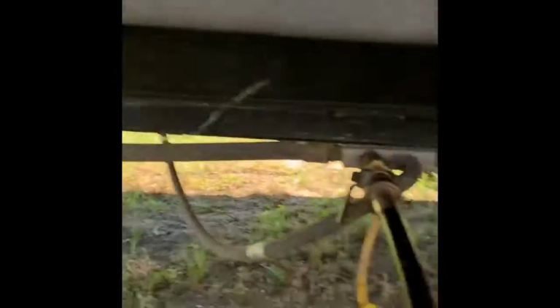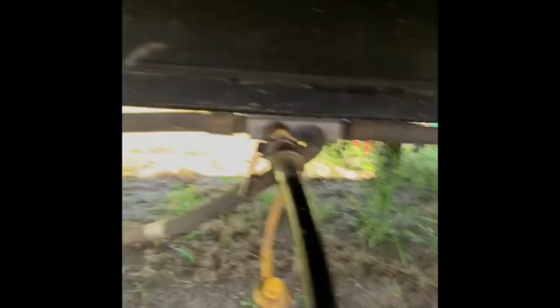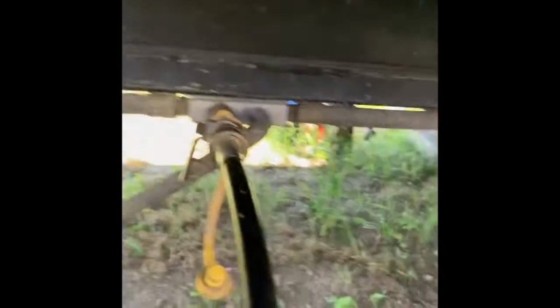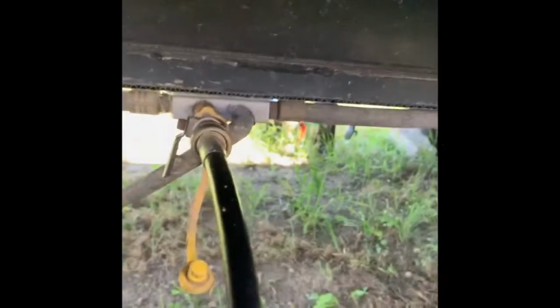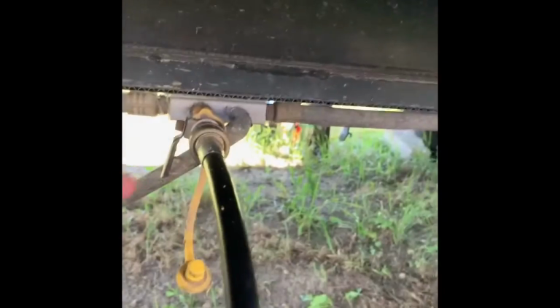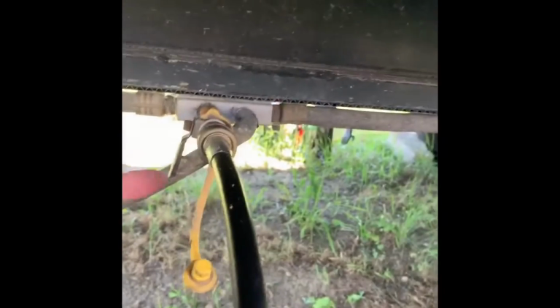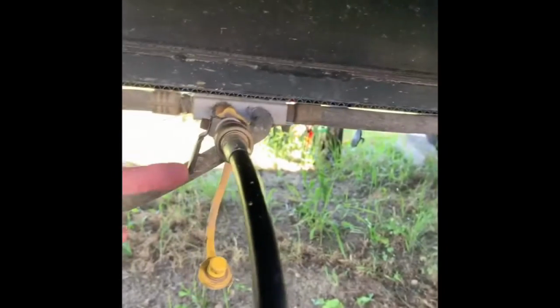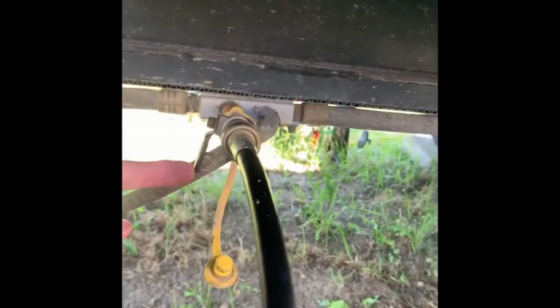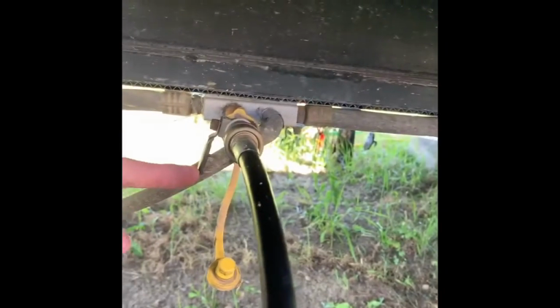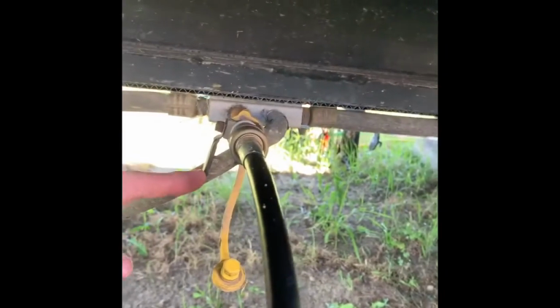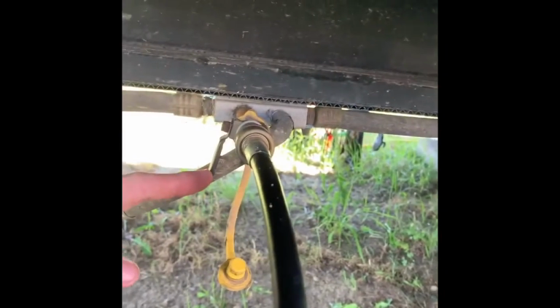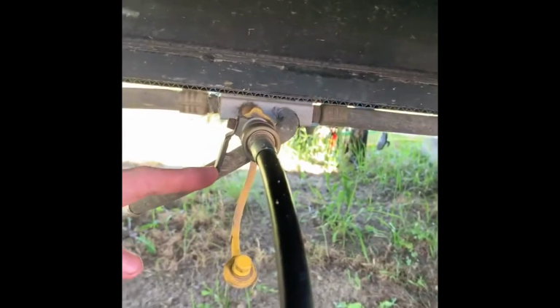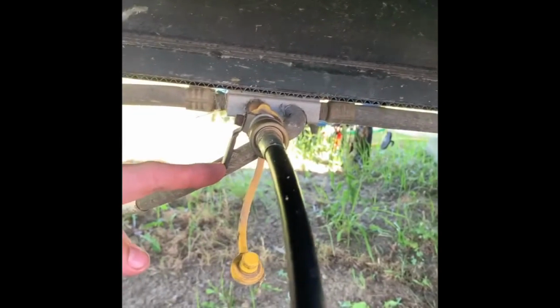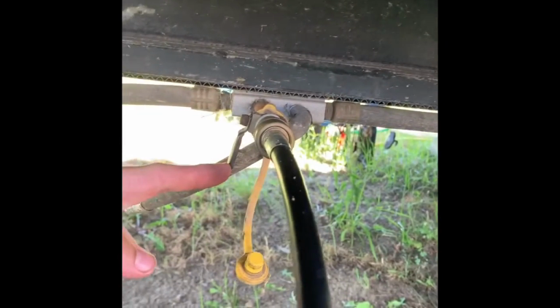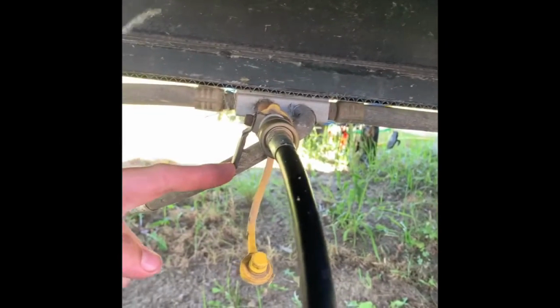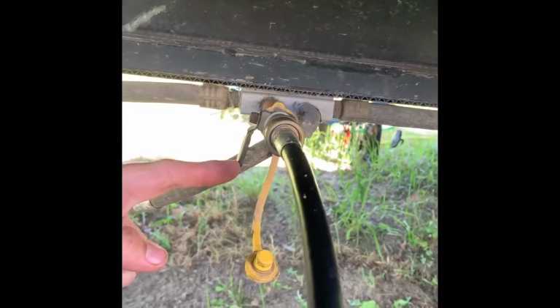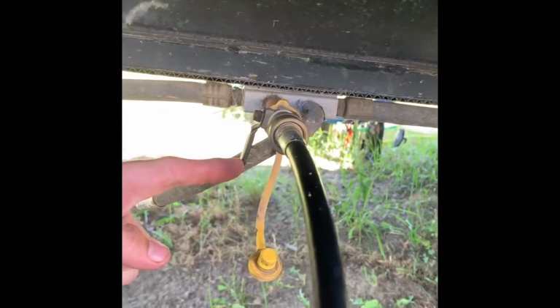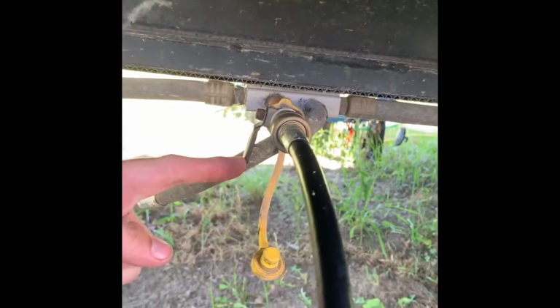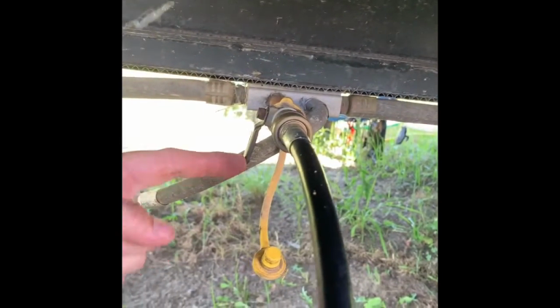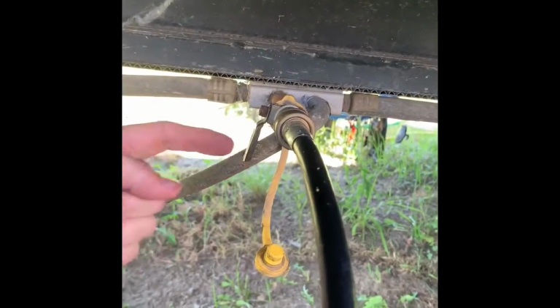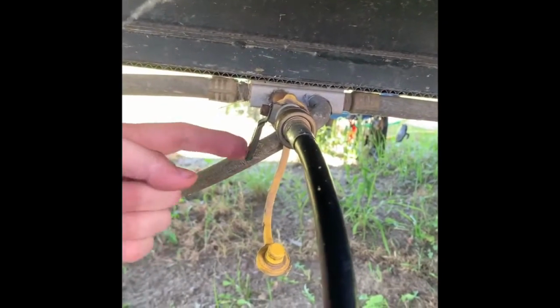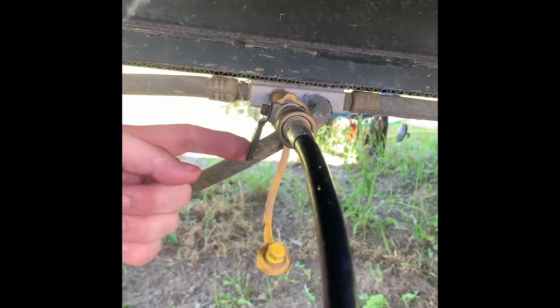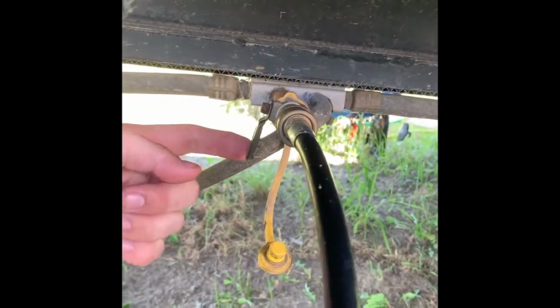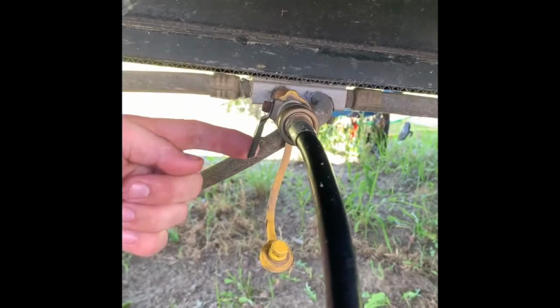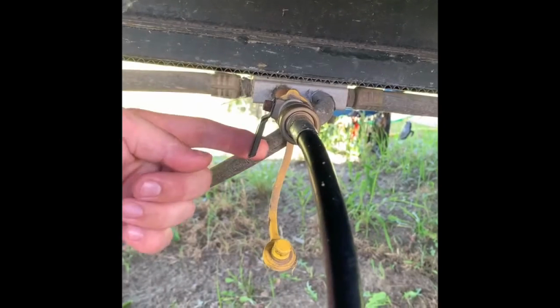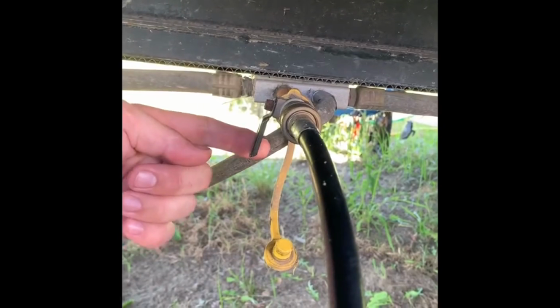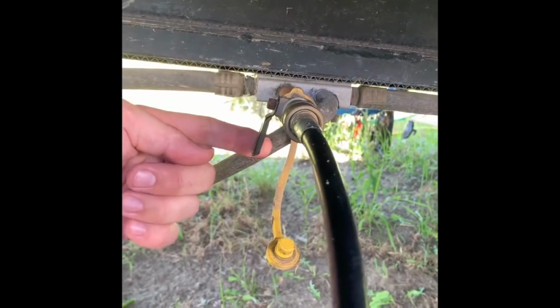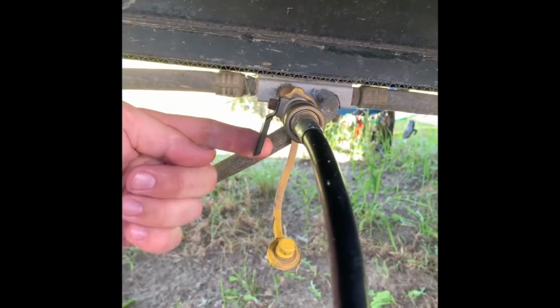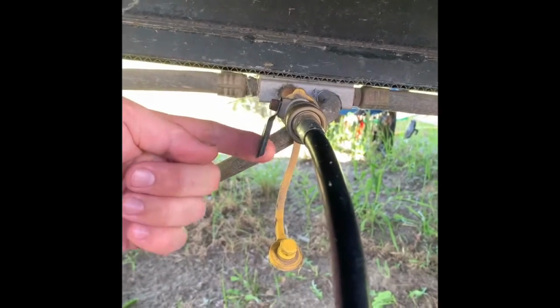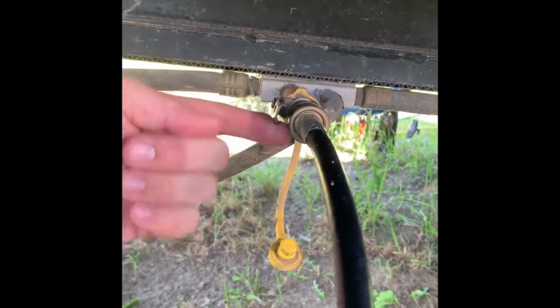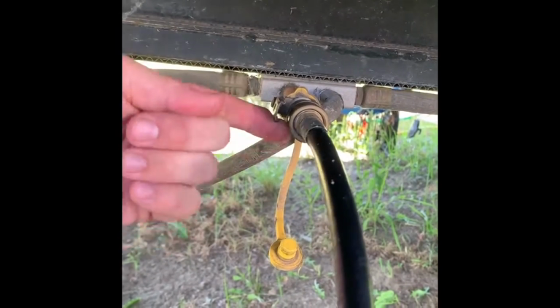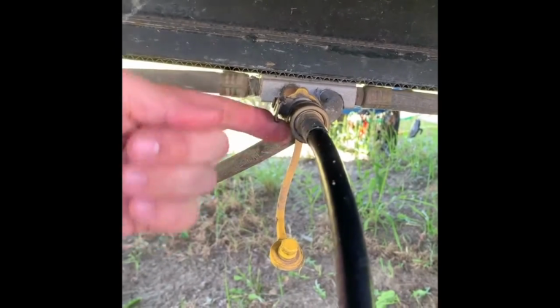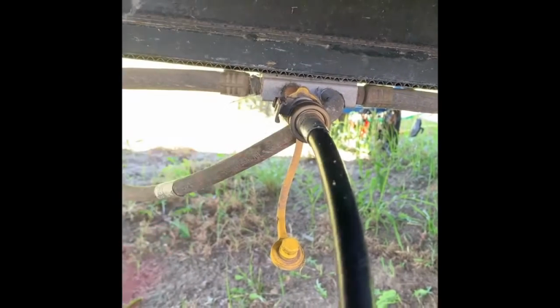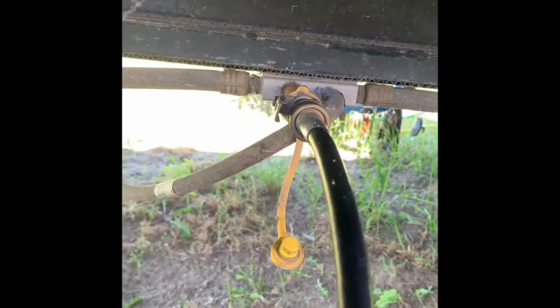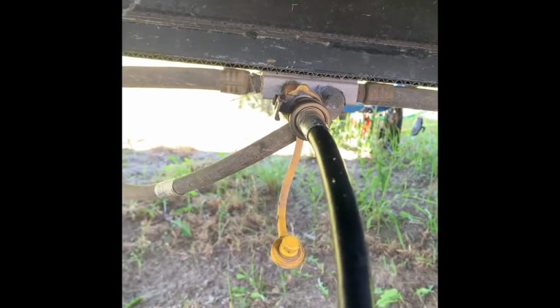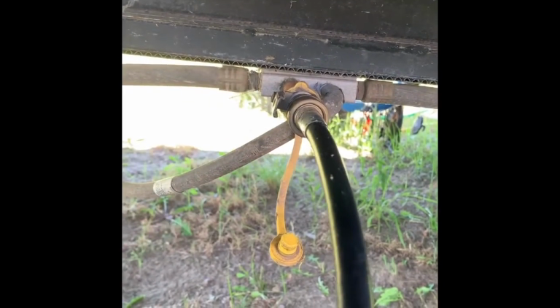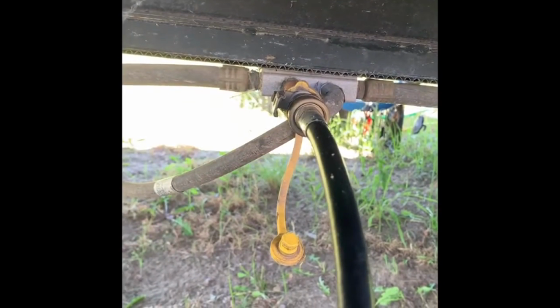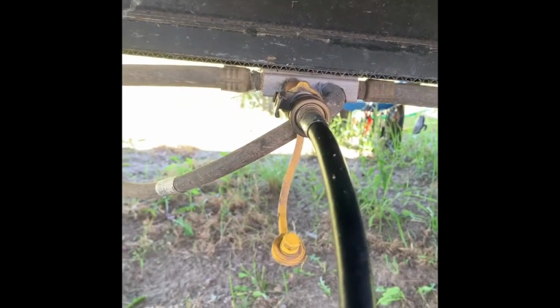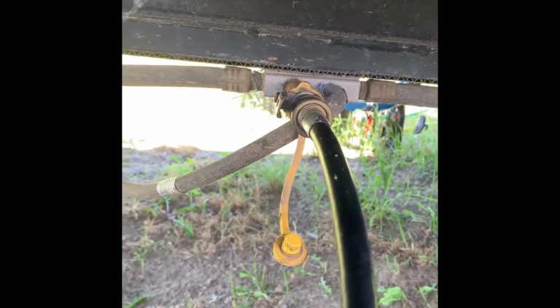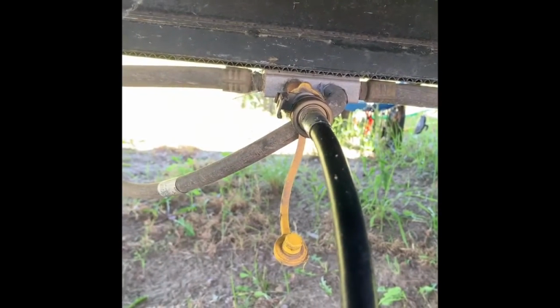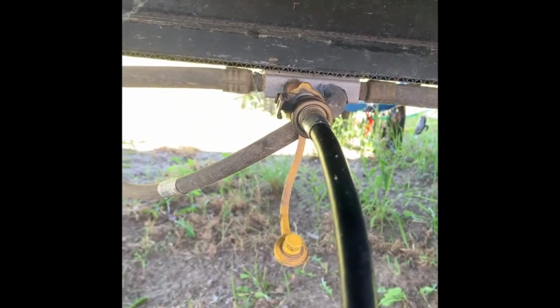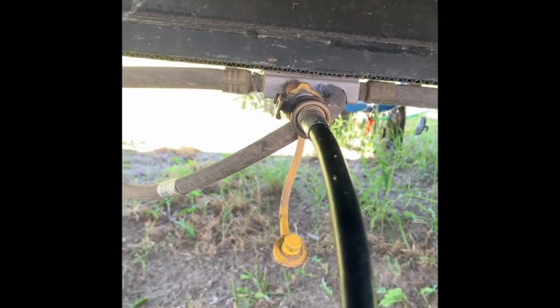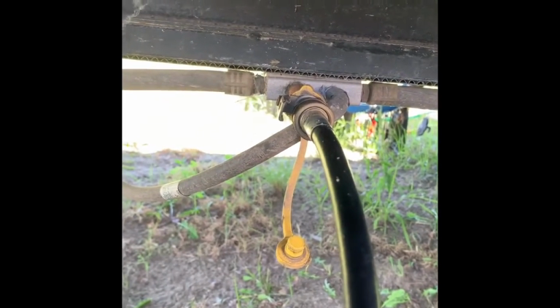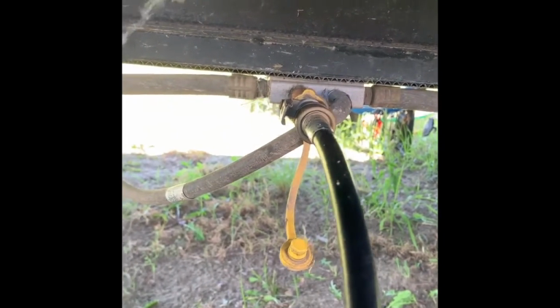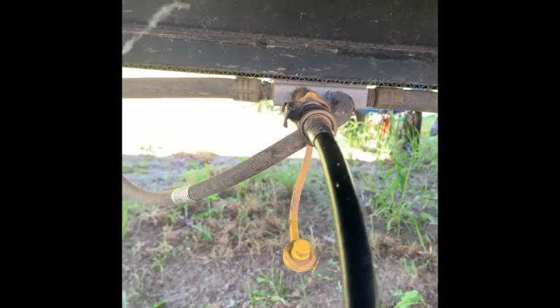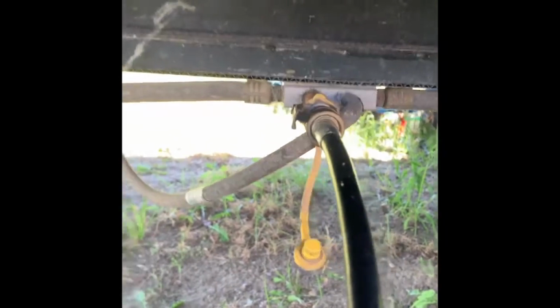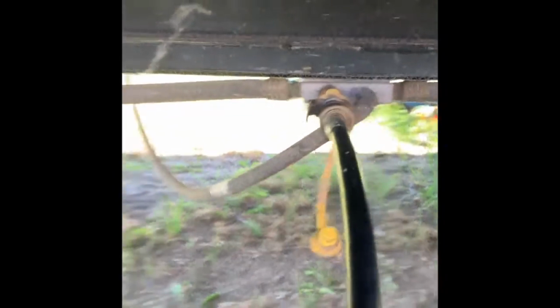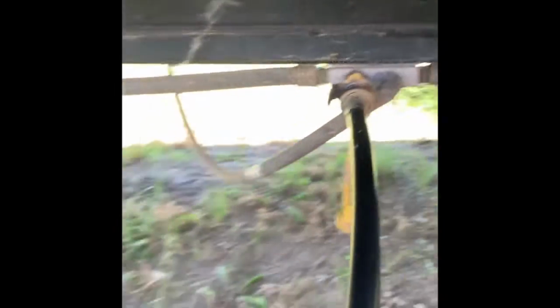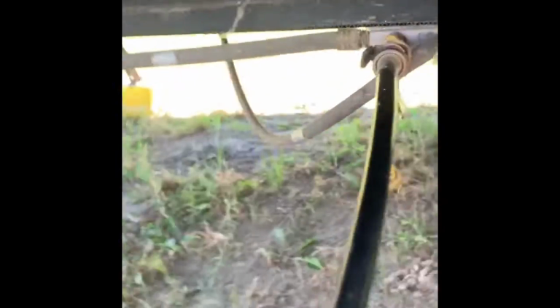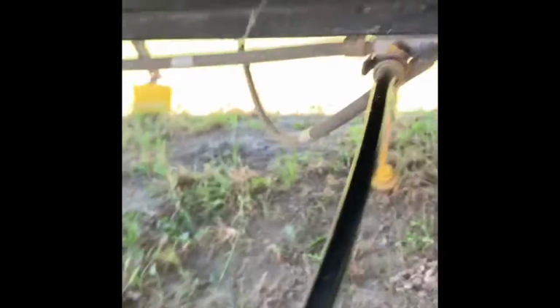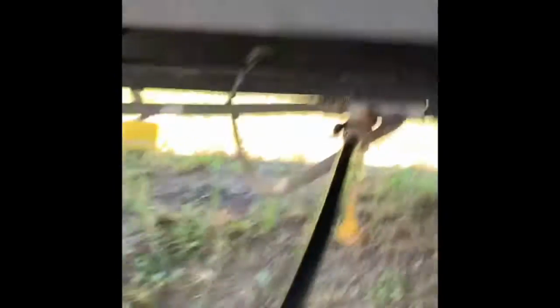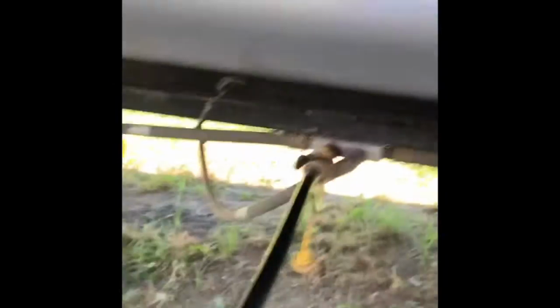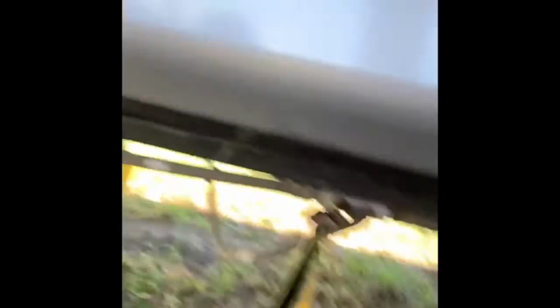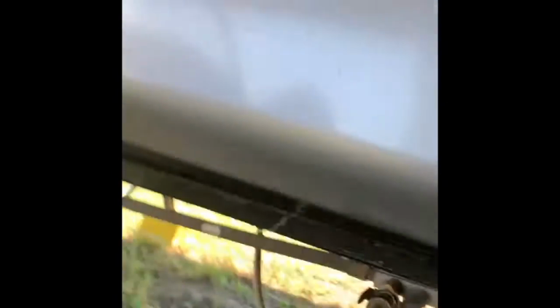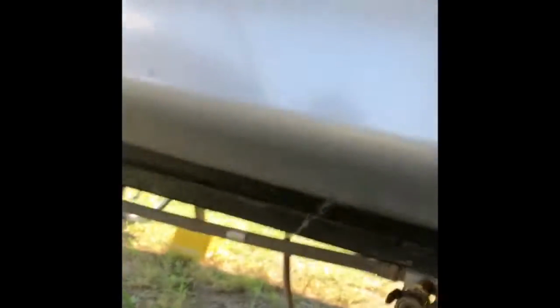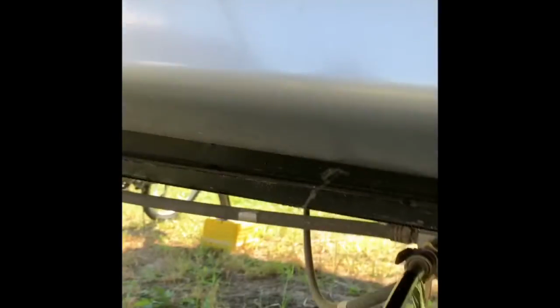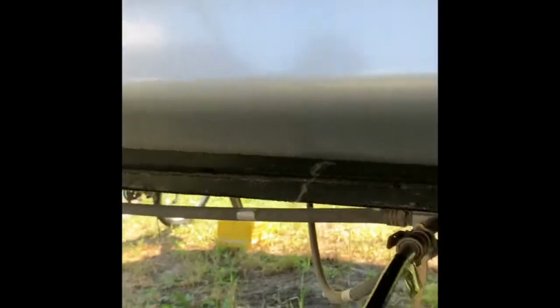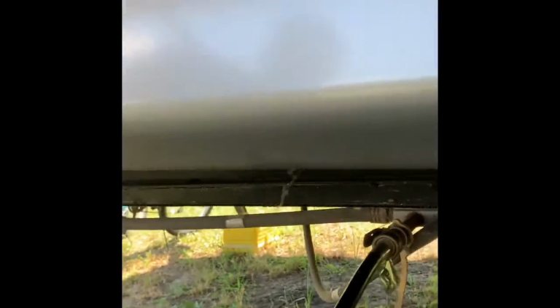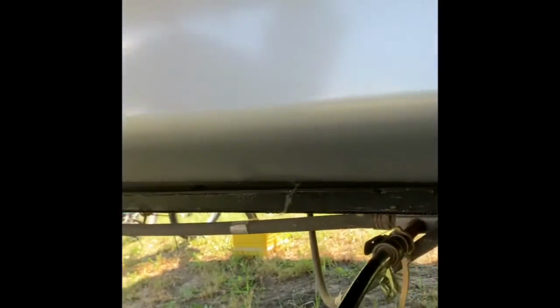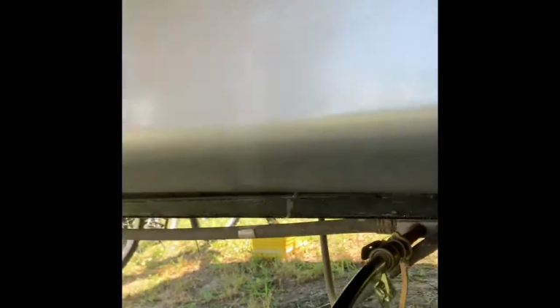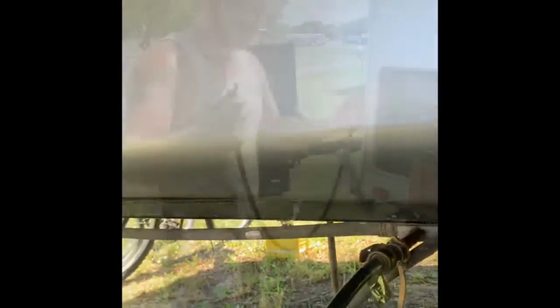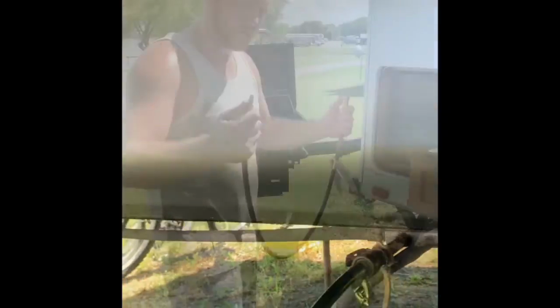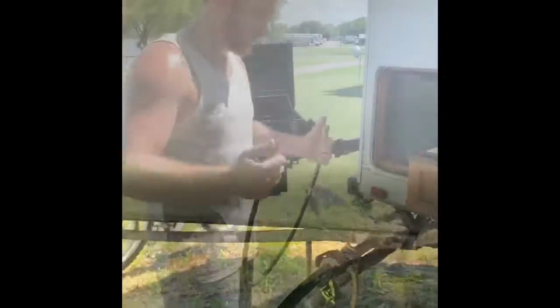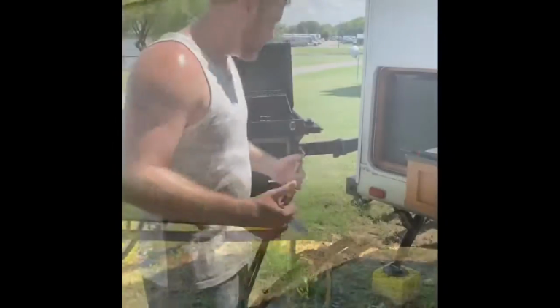There's a valve here — it says on and off. Flip it forward to on.